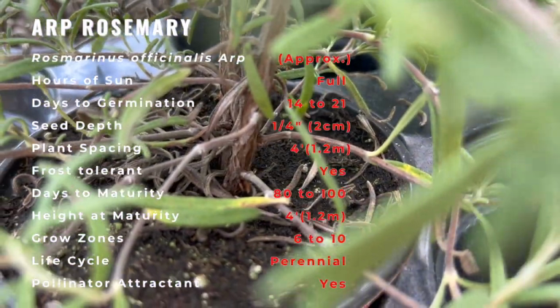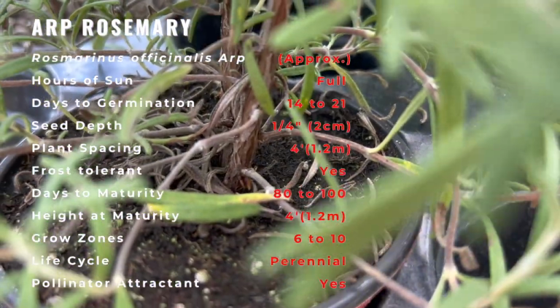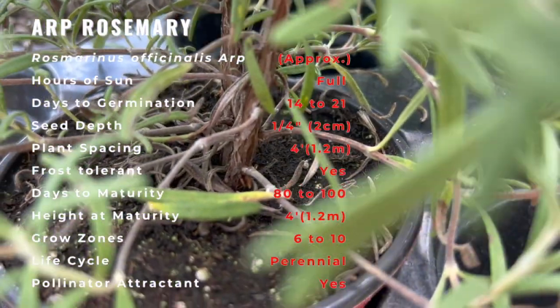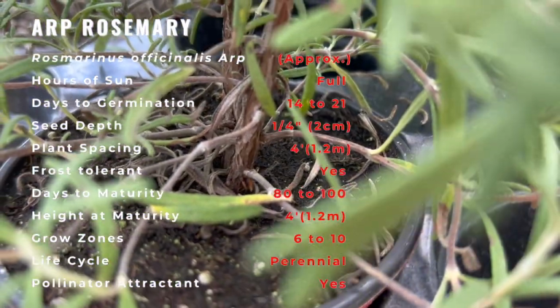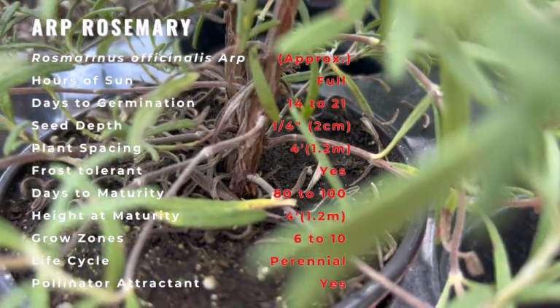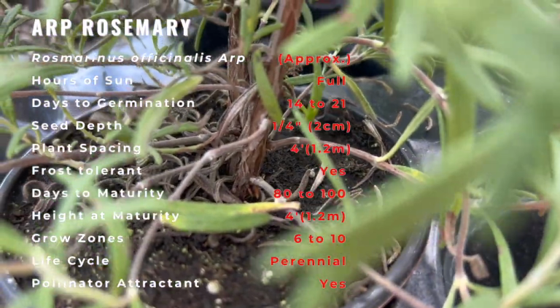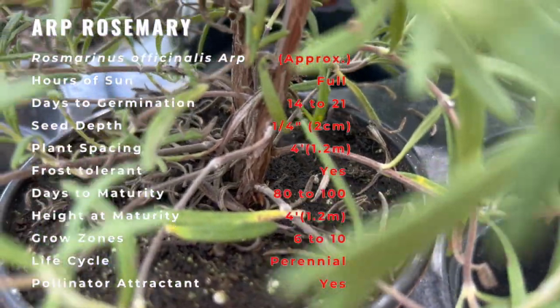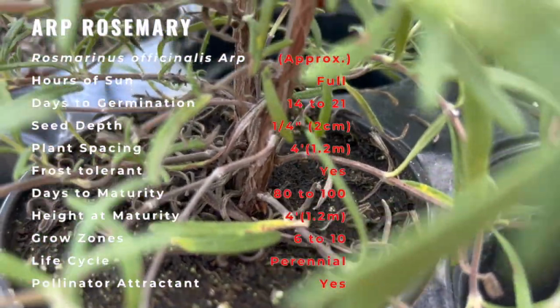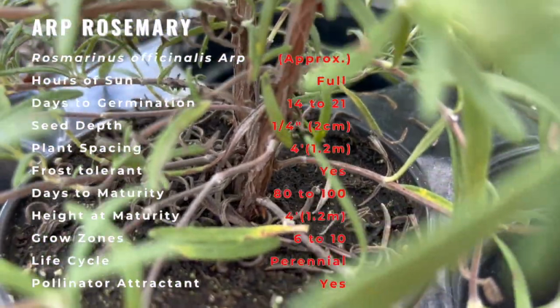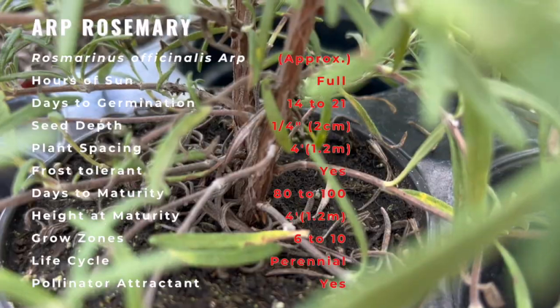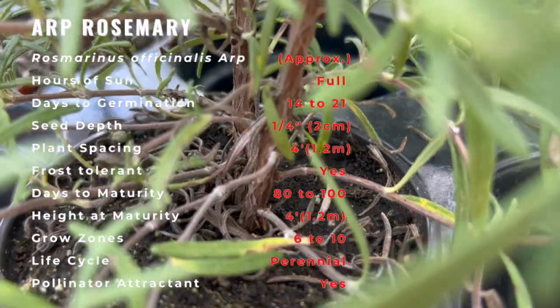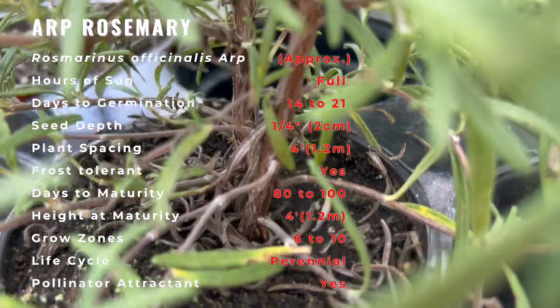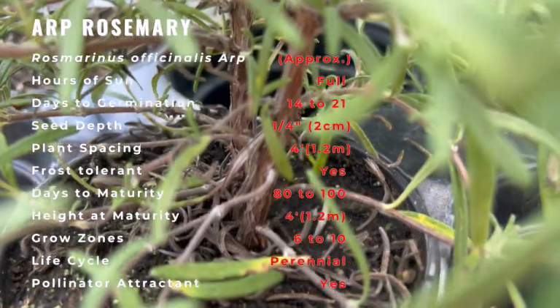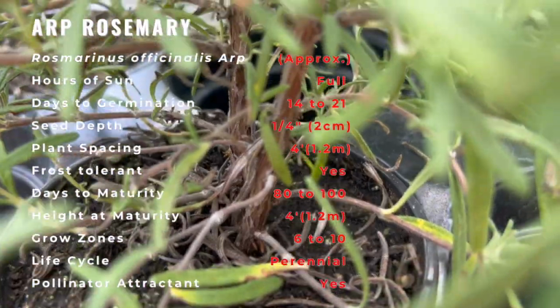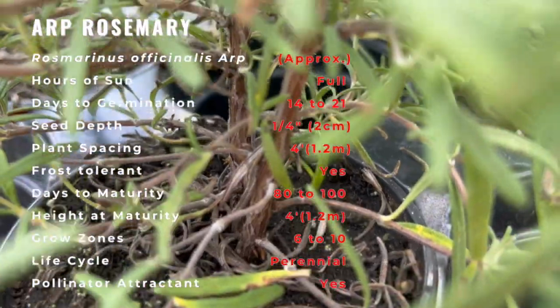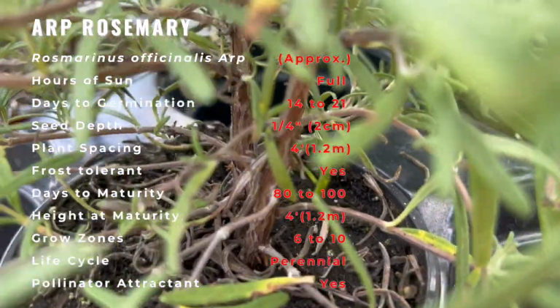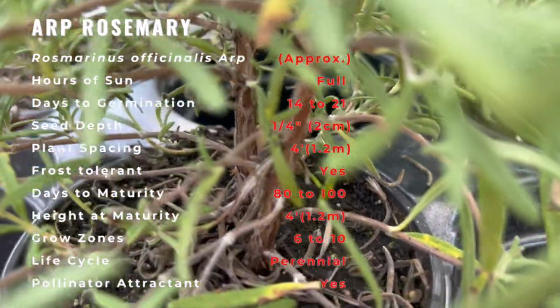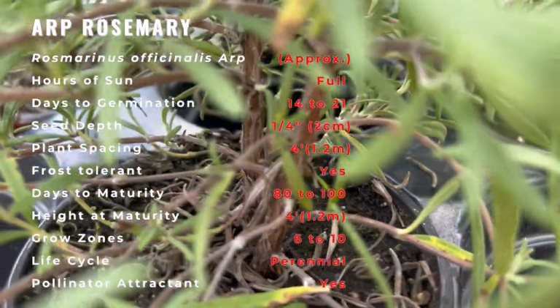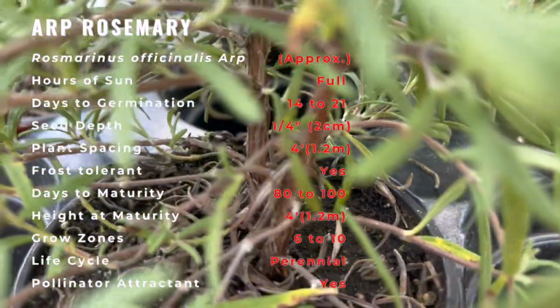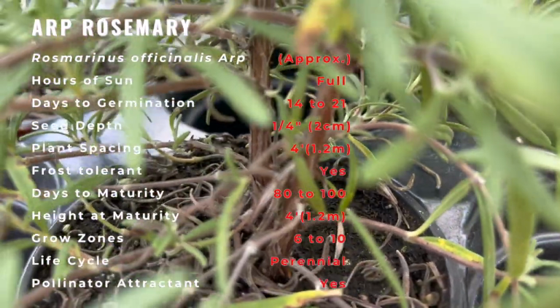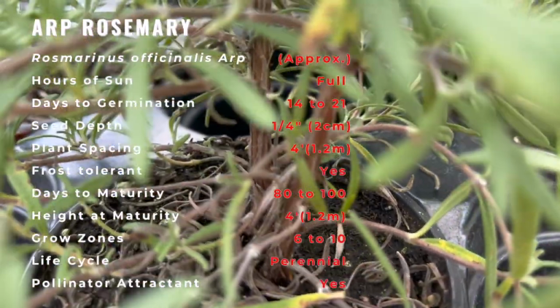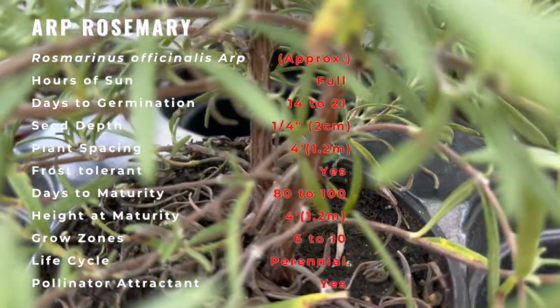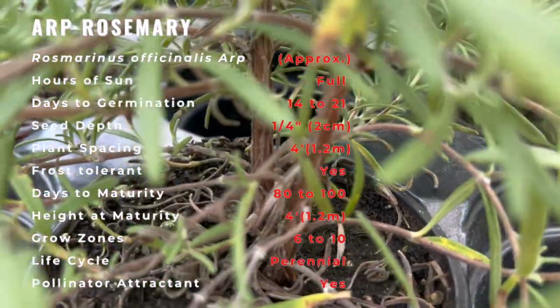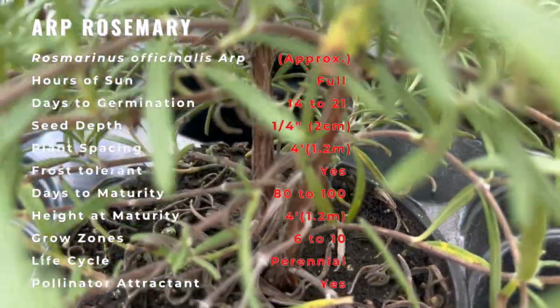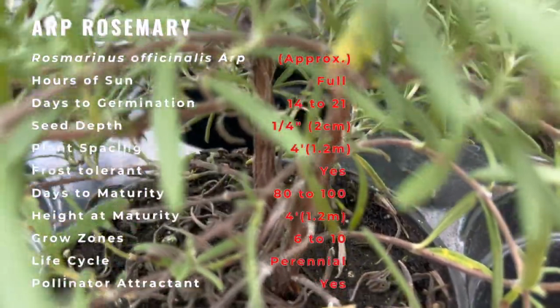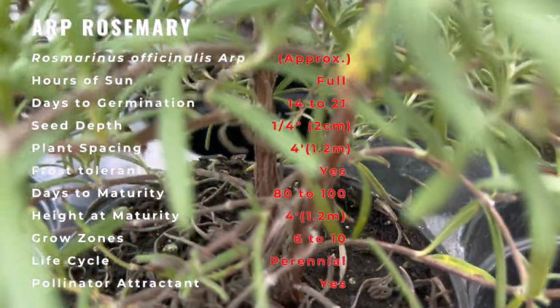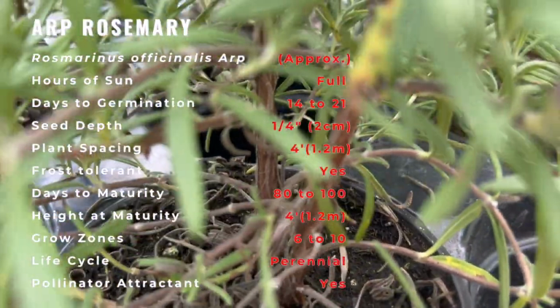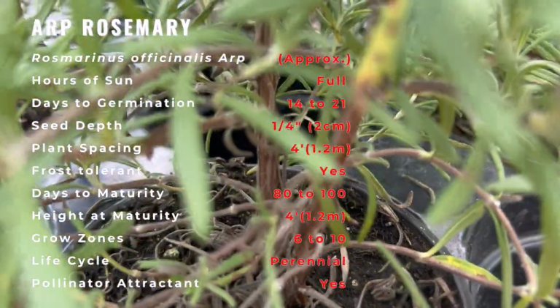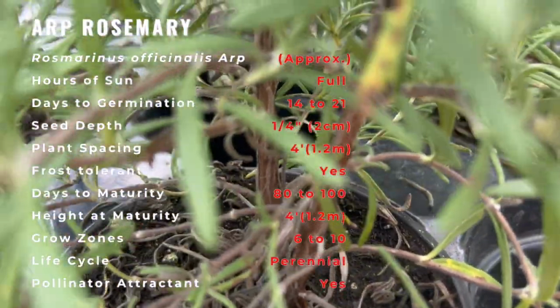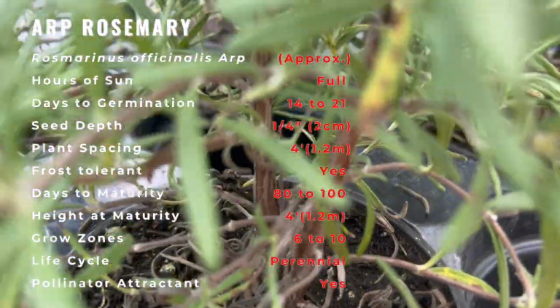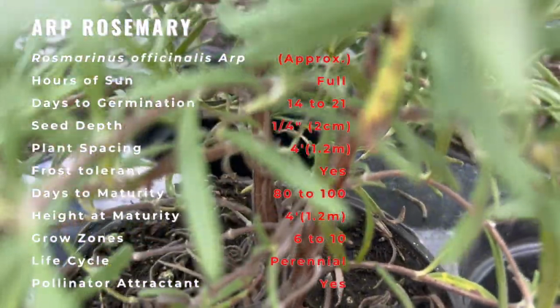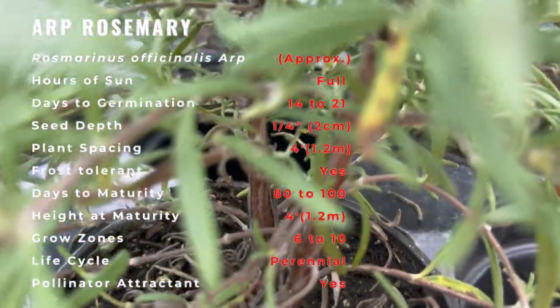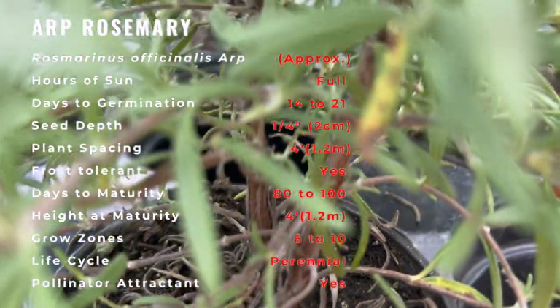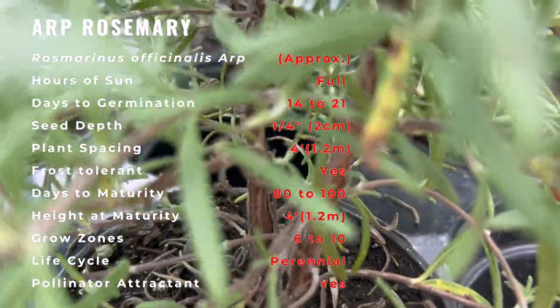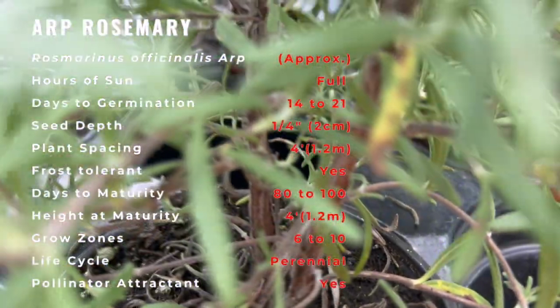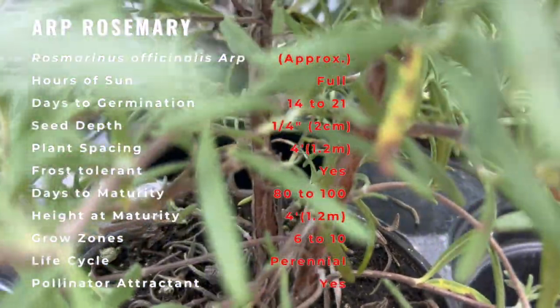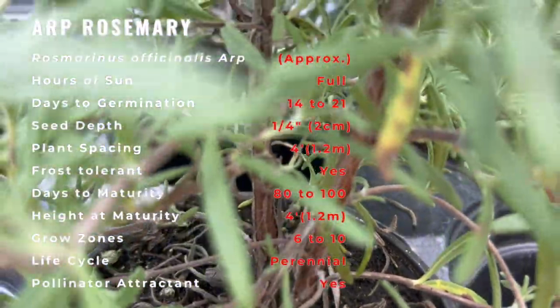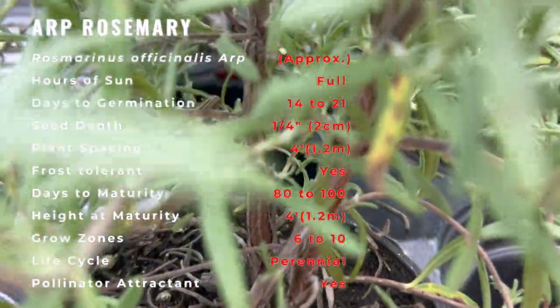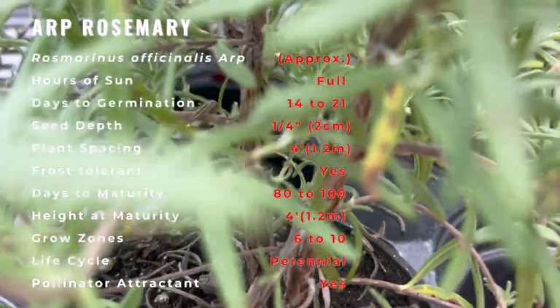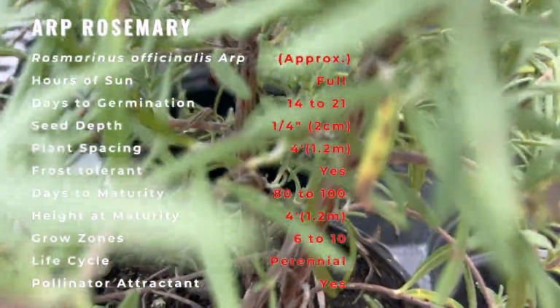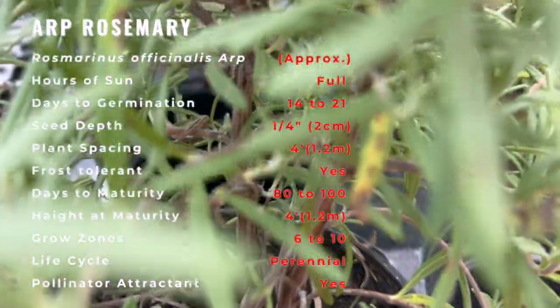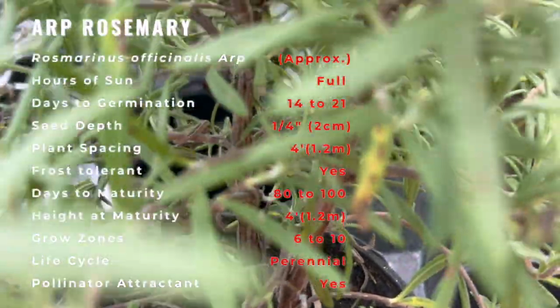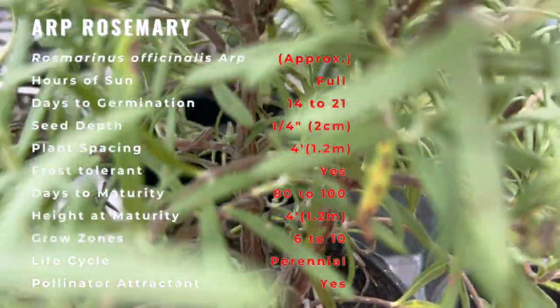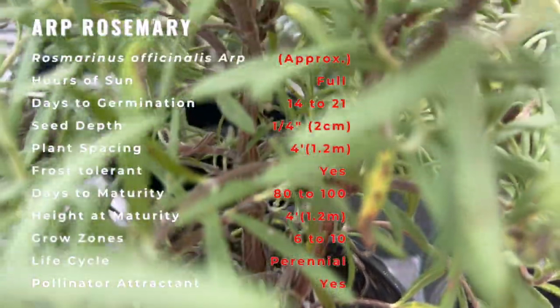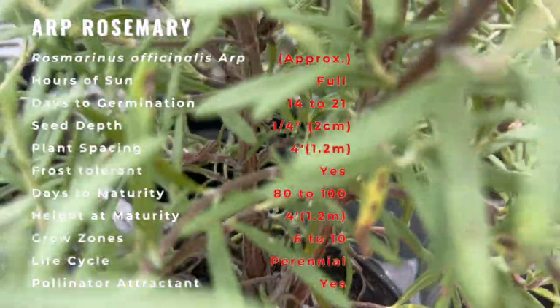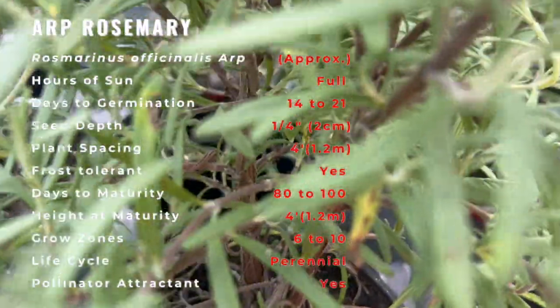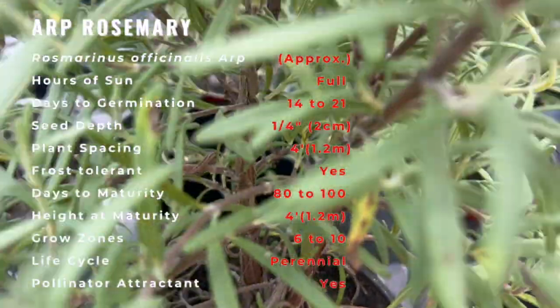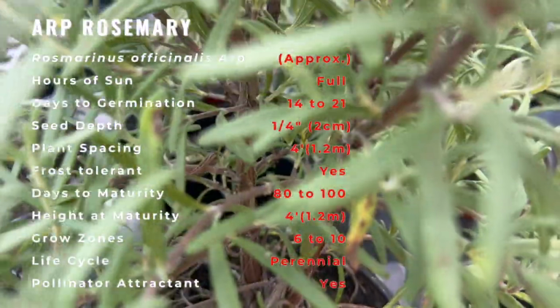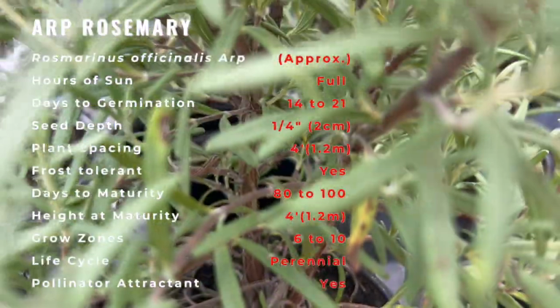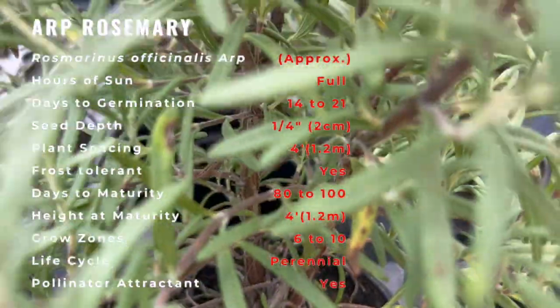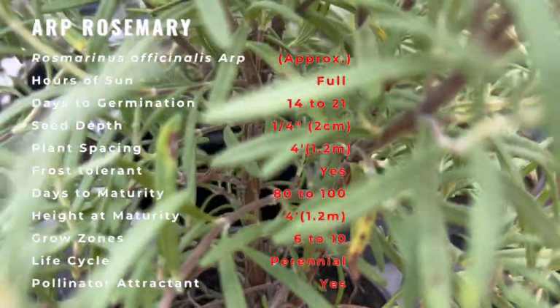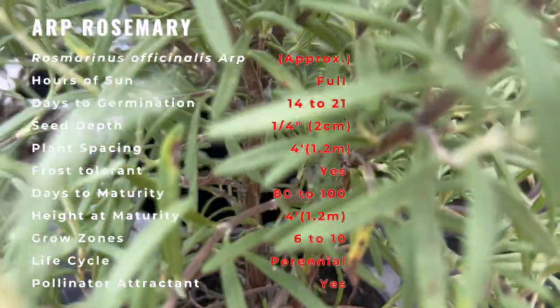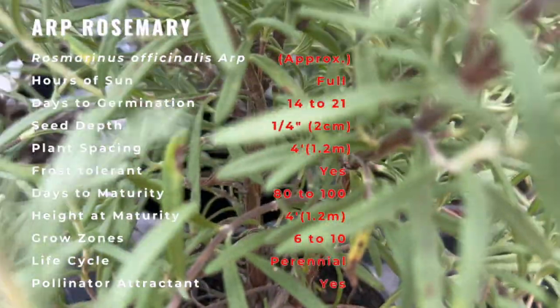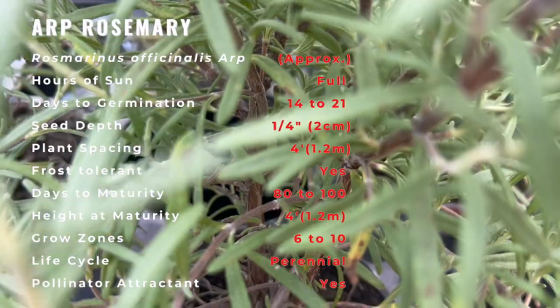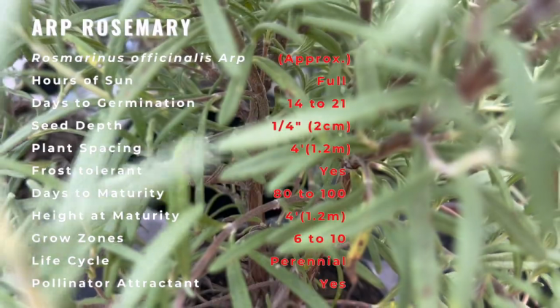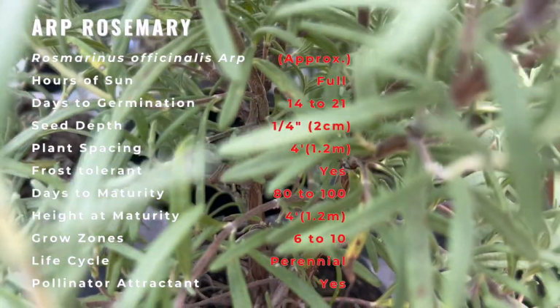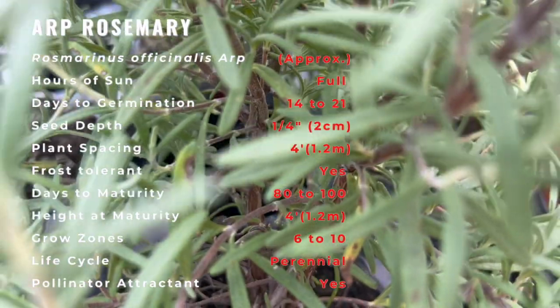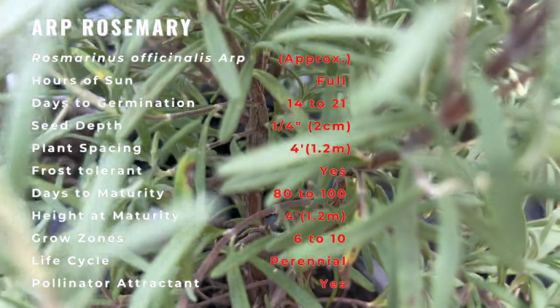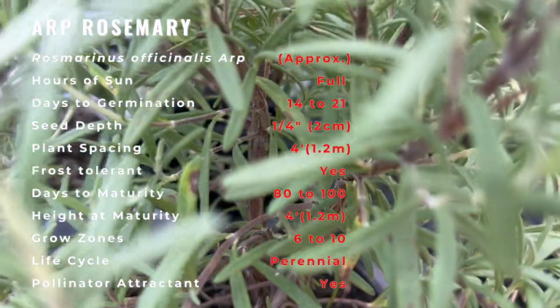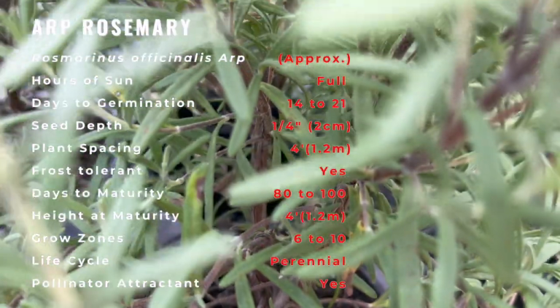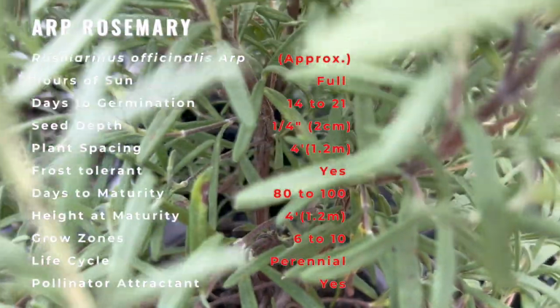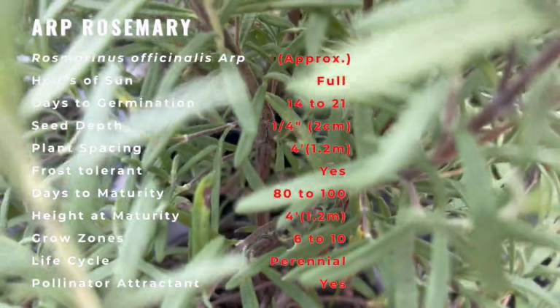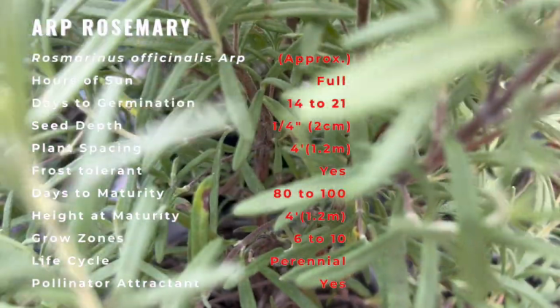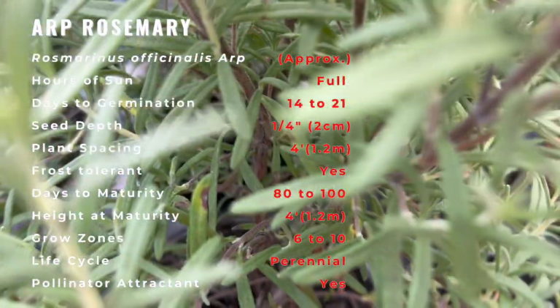Rosemary plants do best in bright light to full sun and well-drained soil. The soil should be kept moist, but good drainage is necessary.